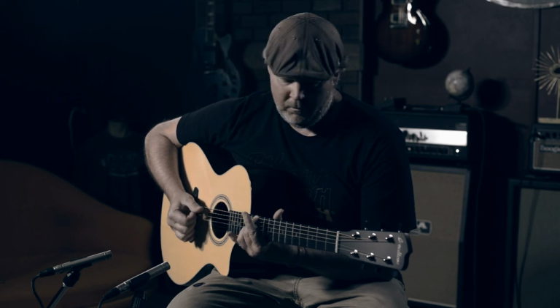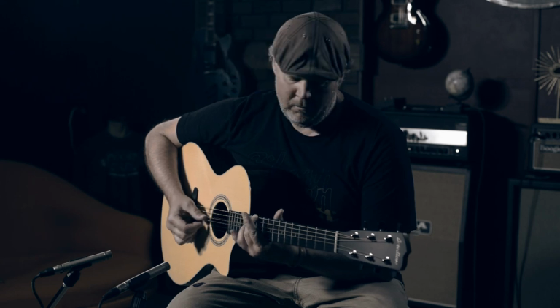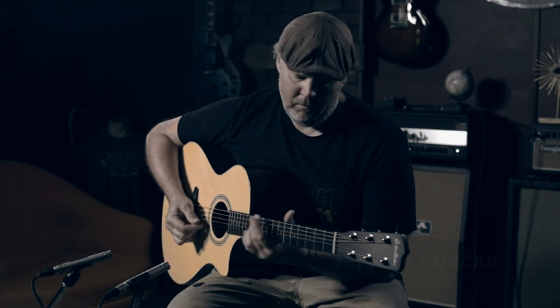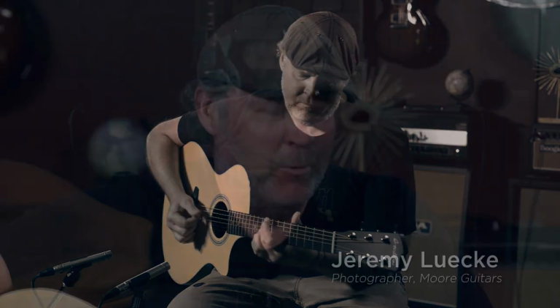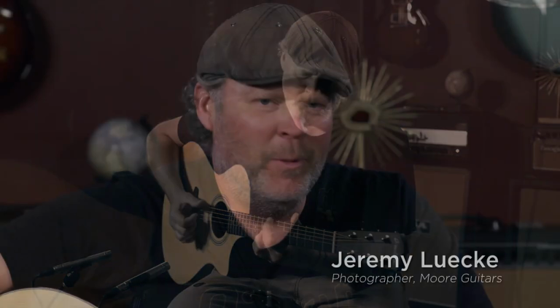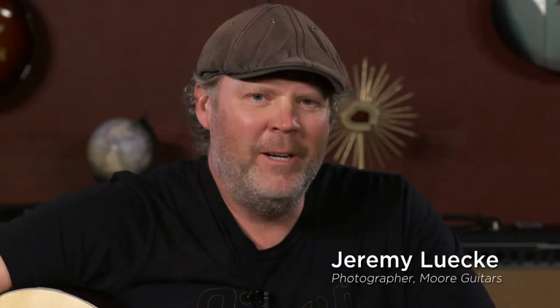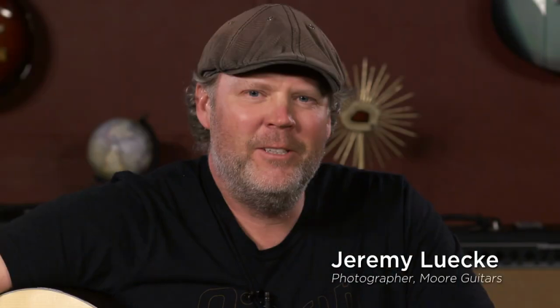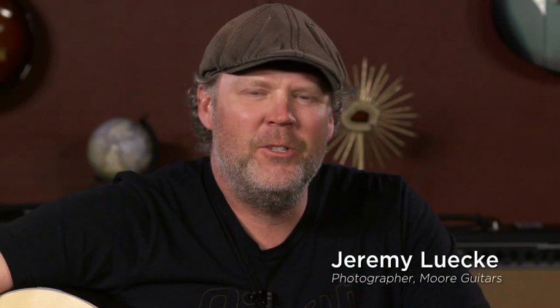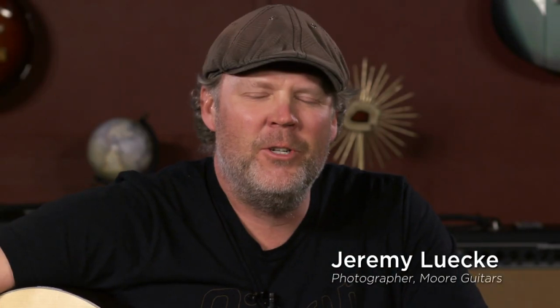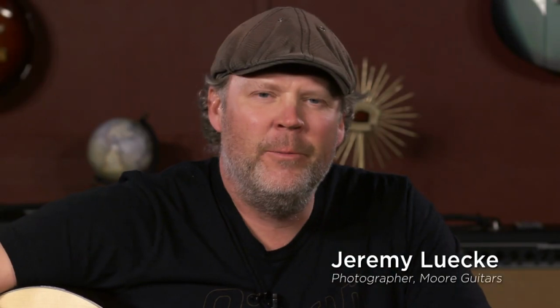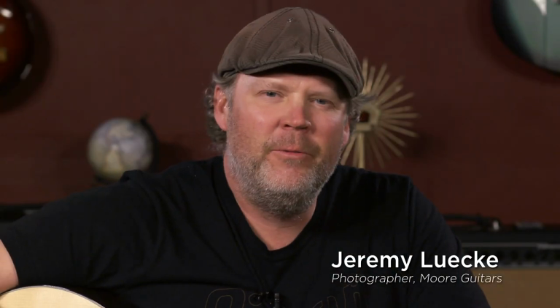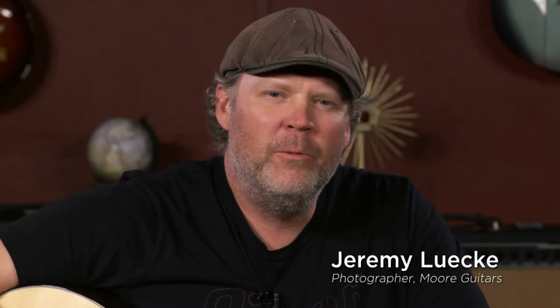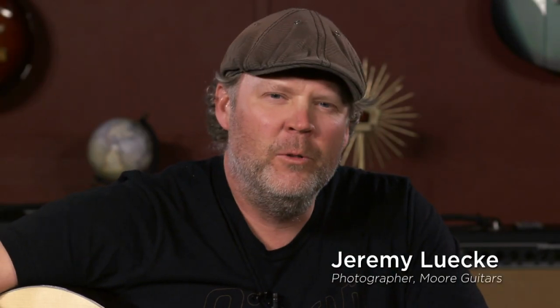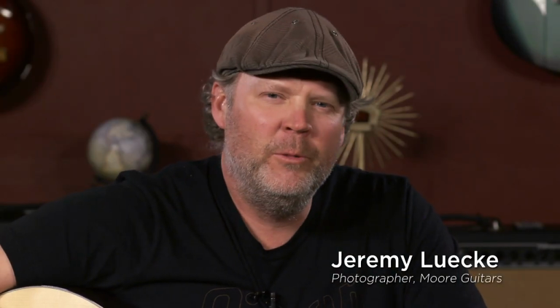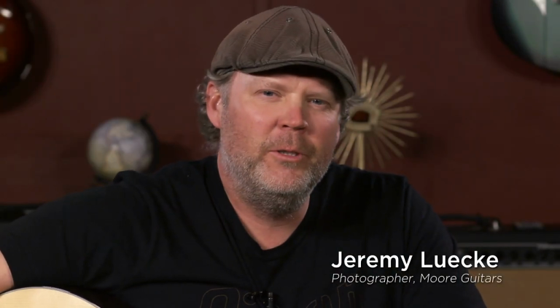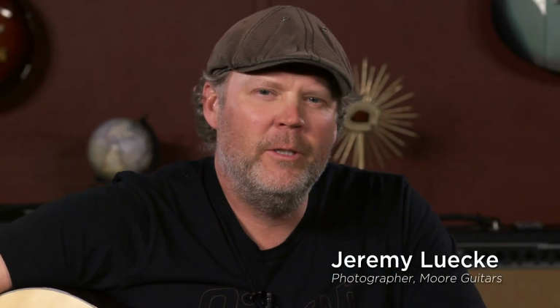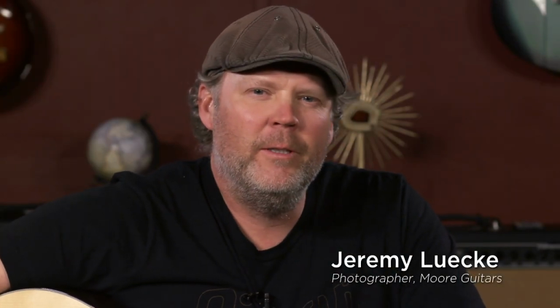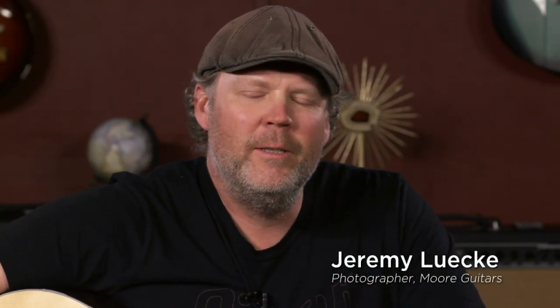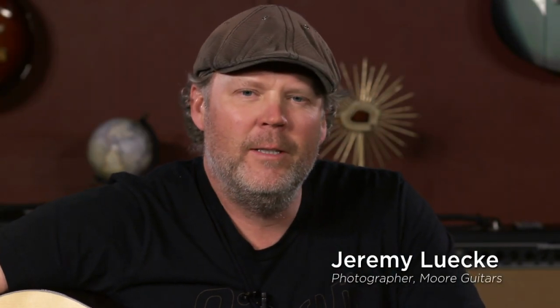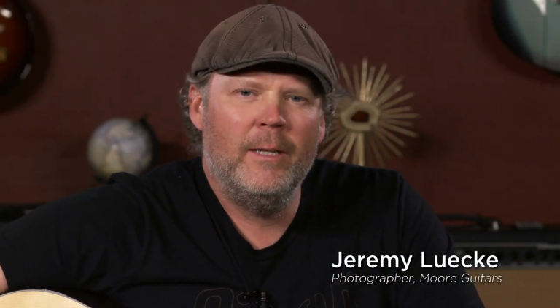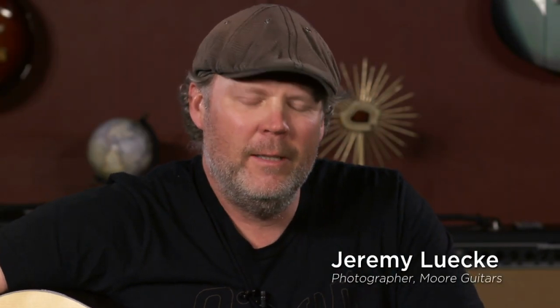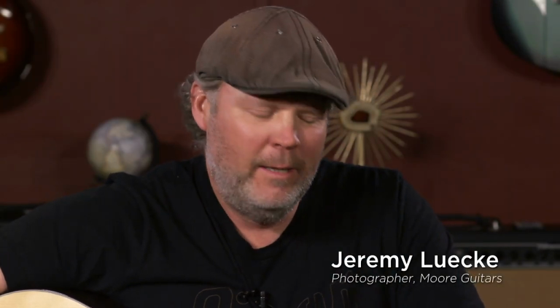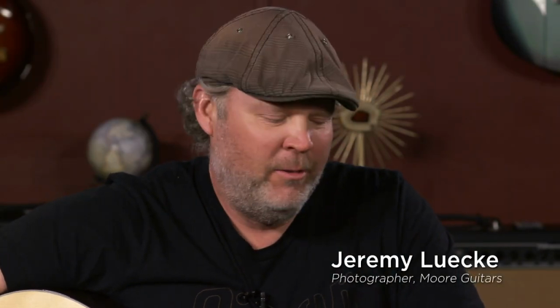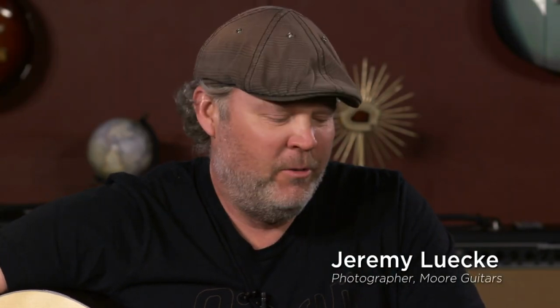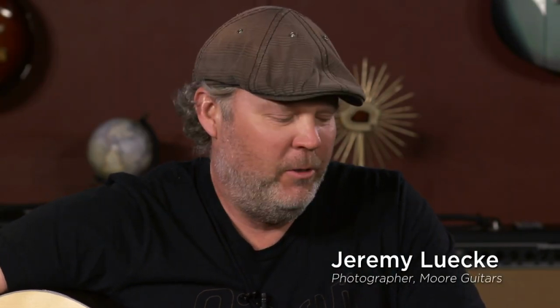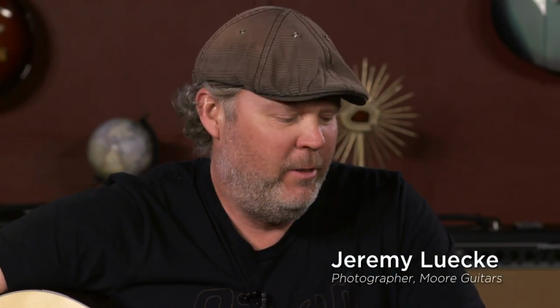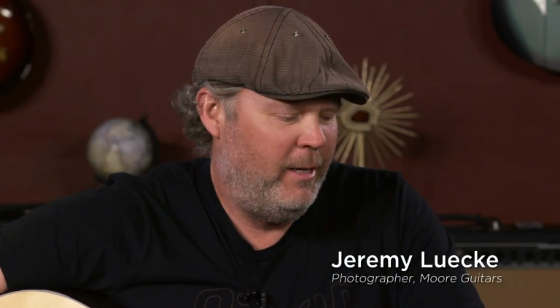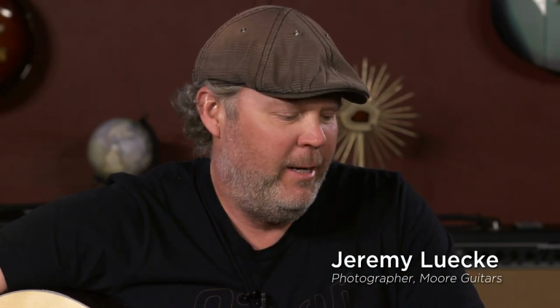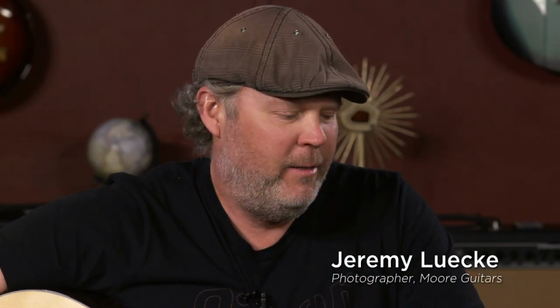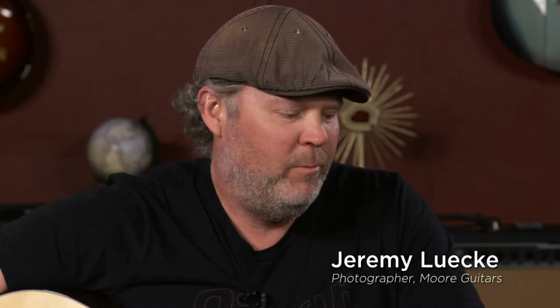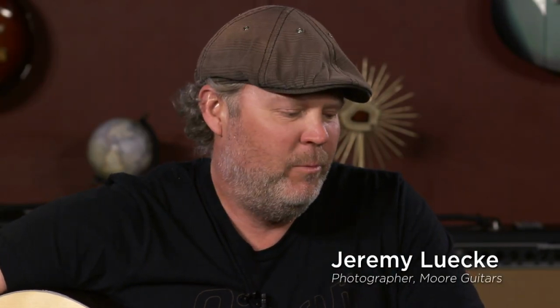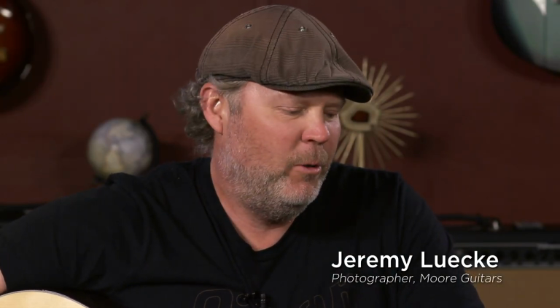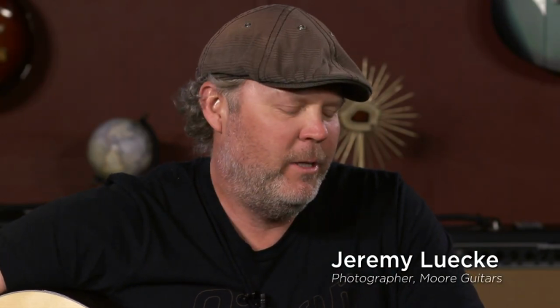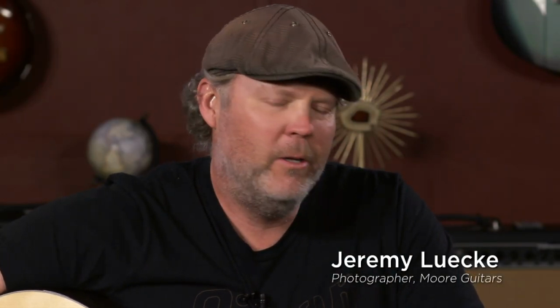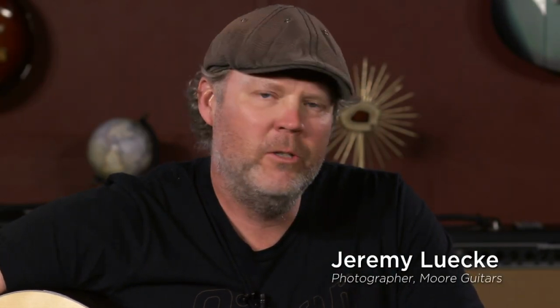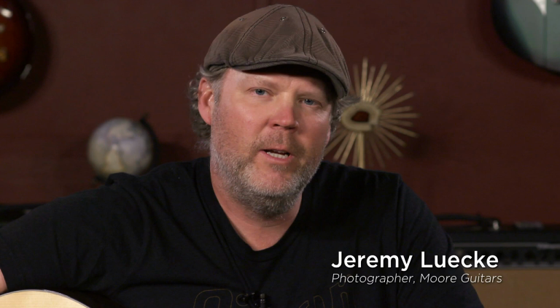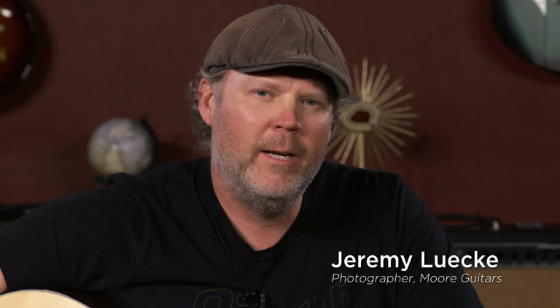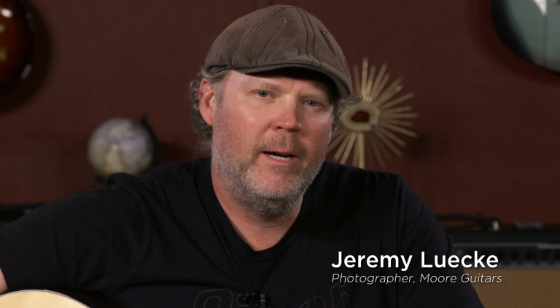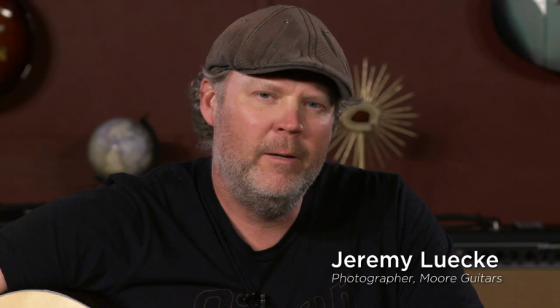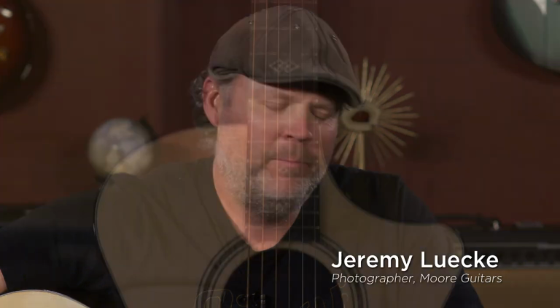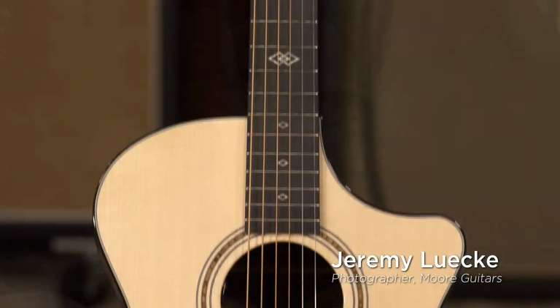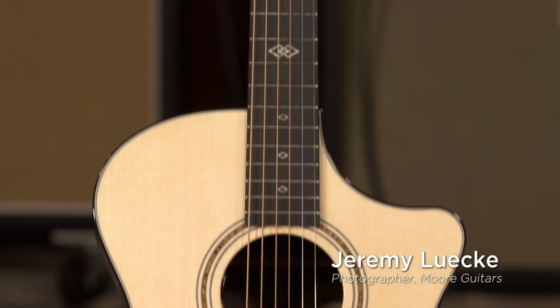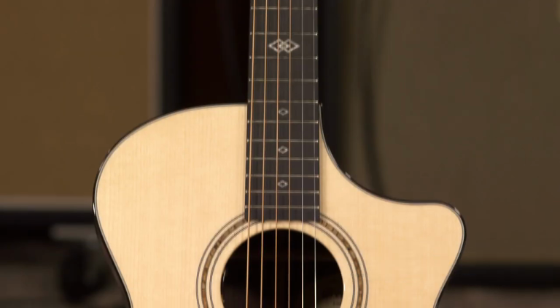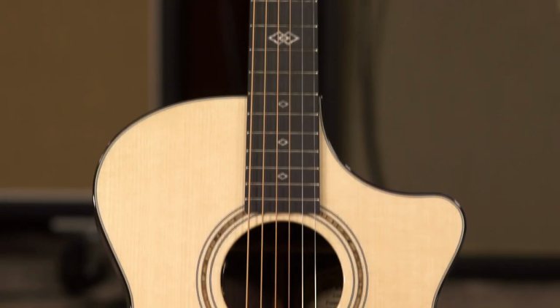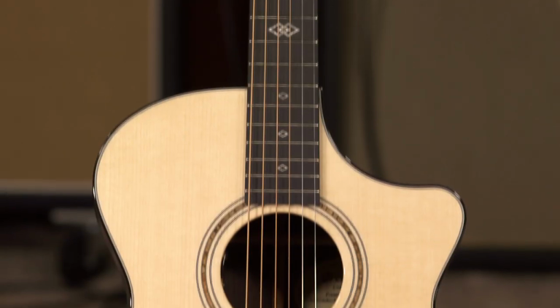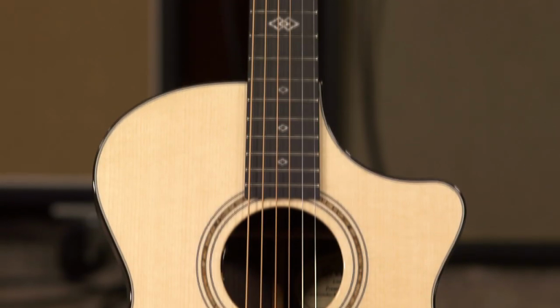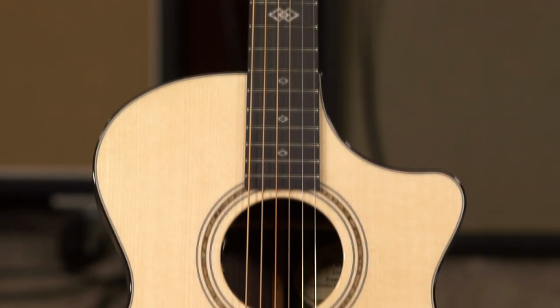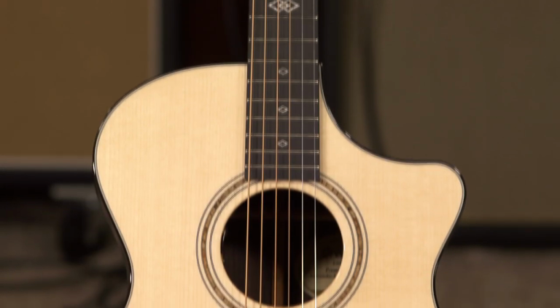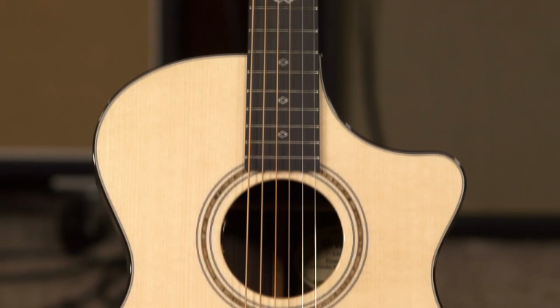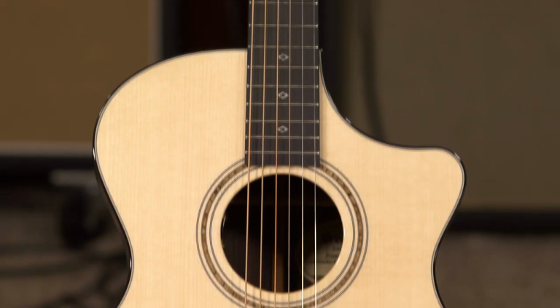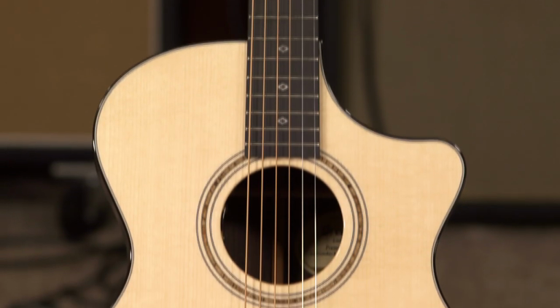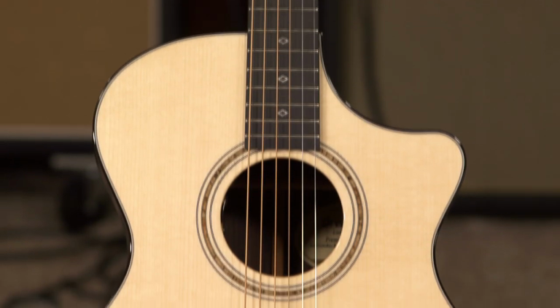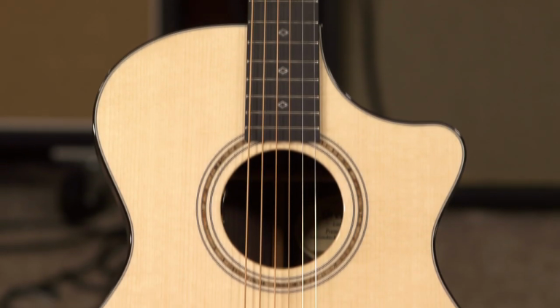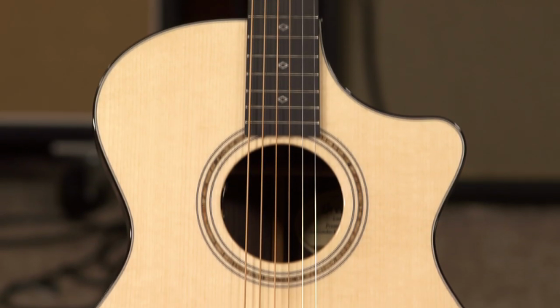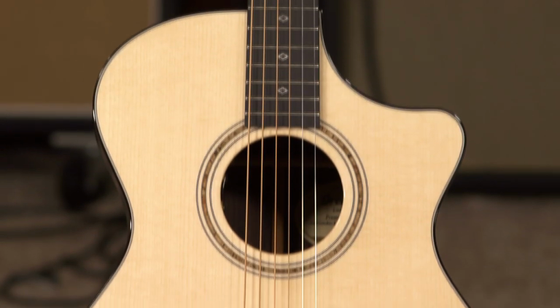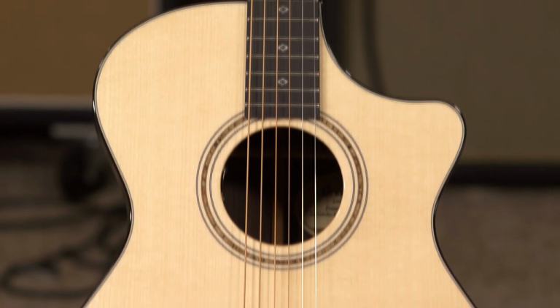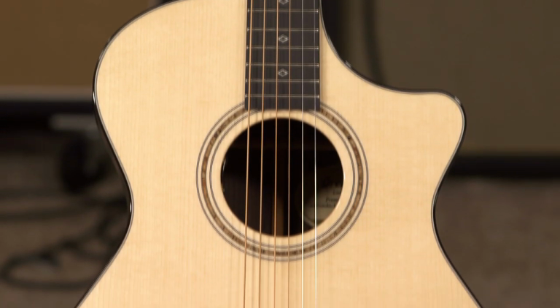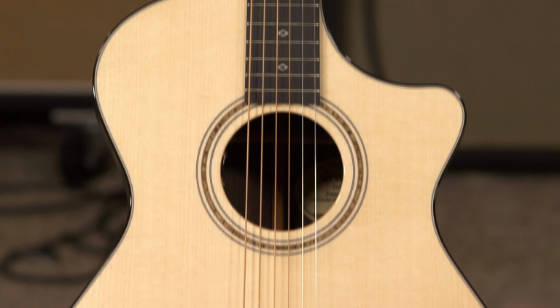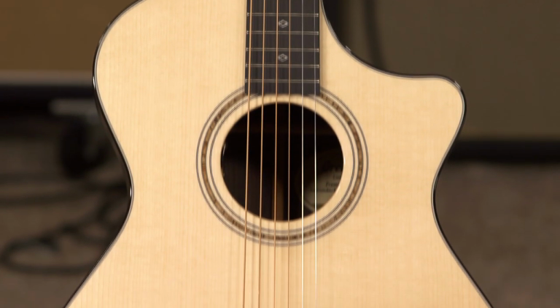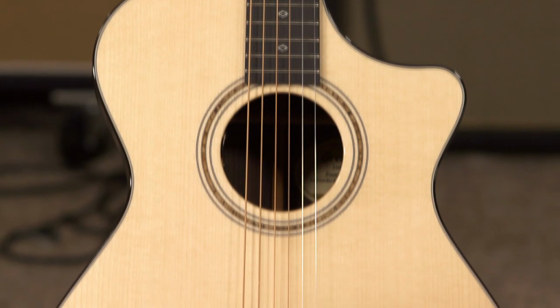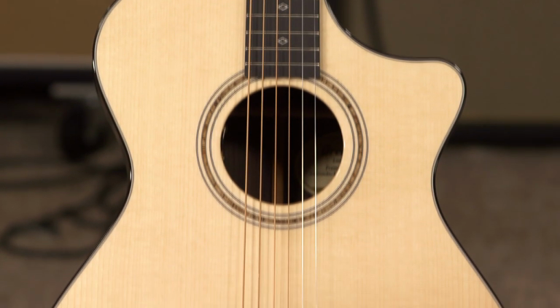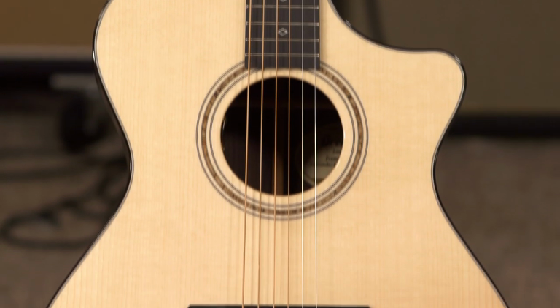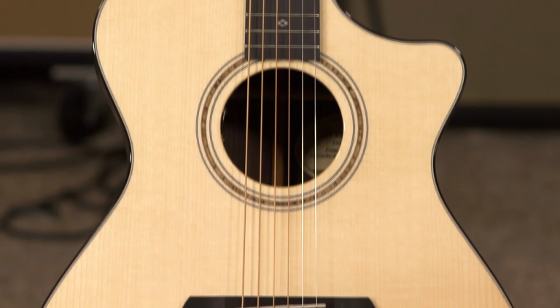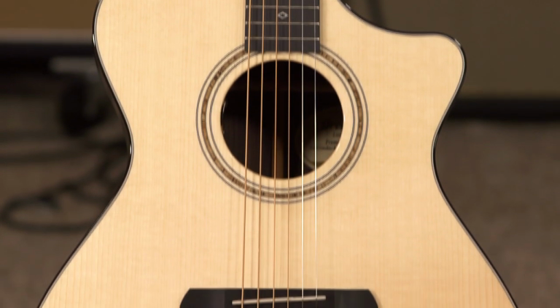Hey everybody, this is Jeremy from More Music in Evansville, Indiana and moreguitars.com. Today I'm going to show you guys a Breedlove Premier Concerto.